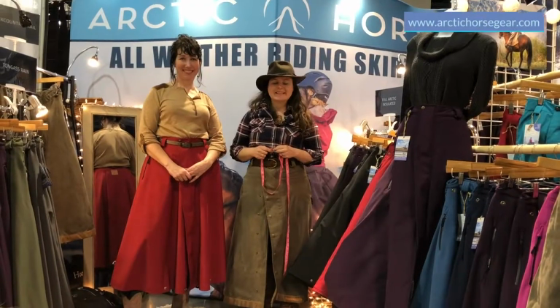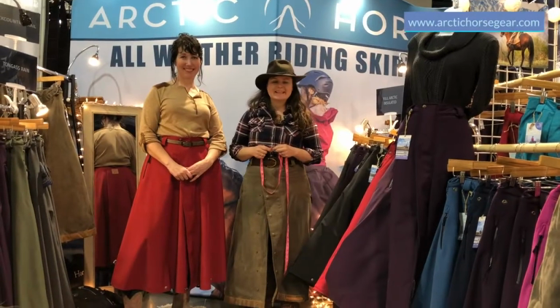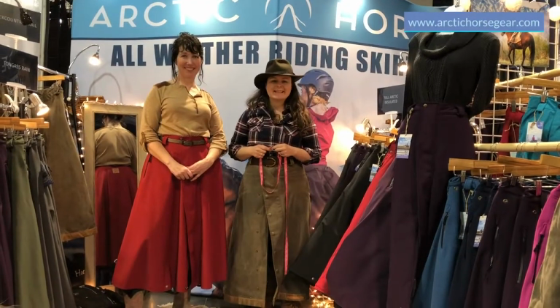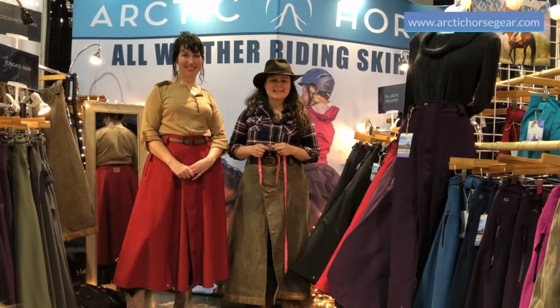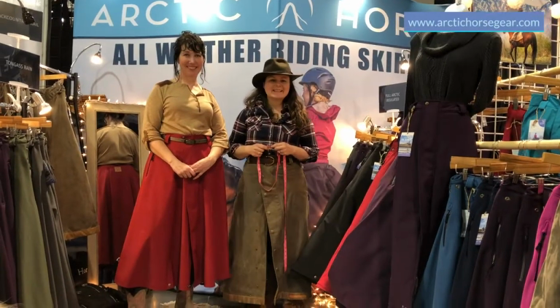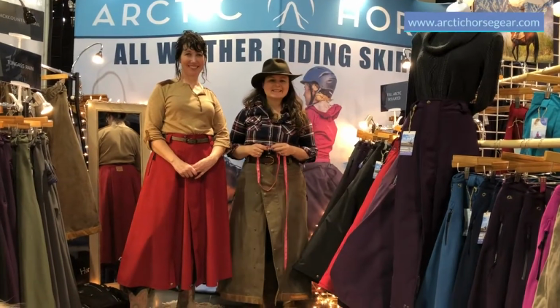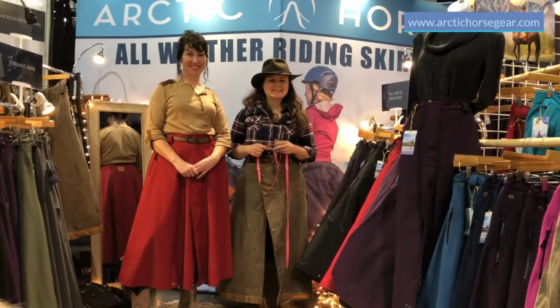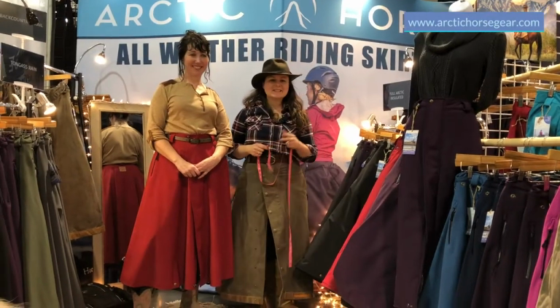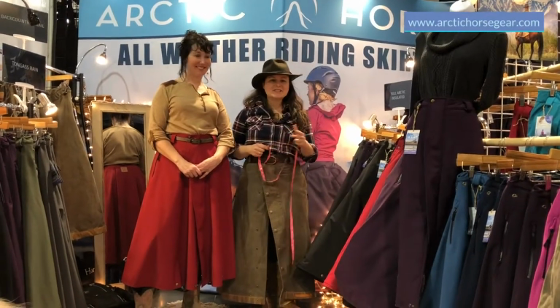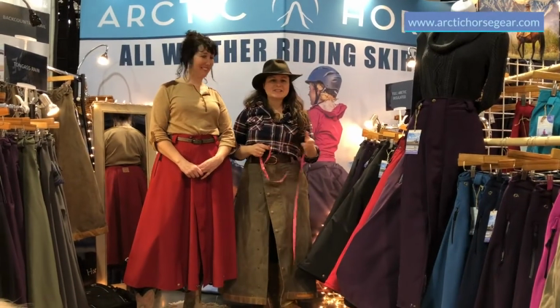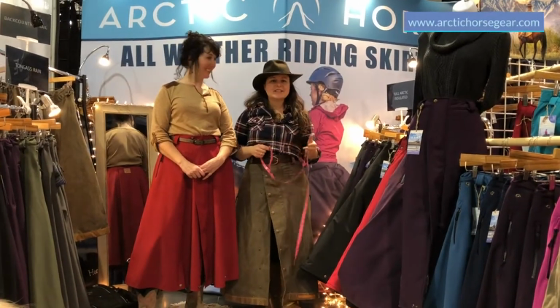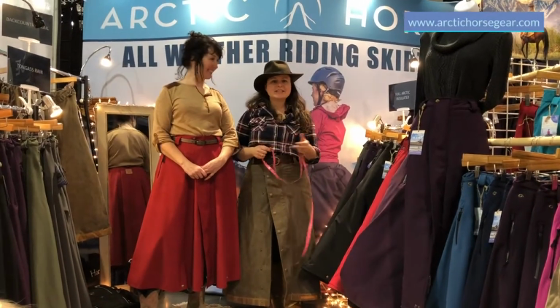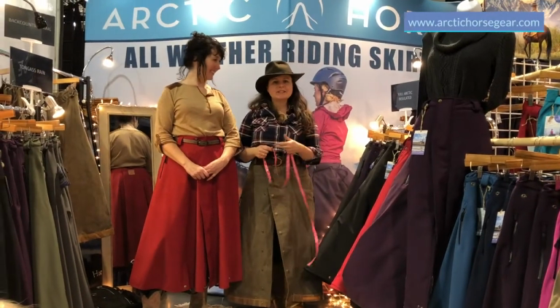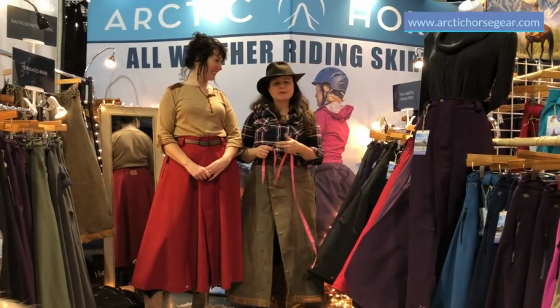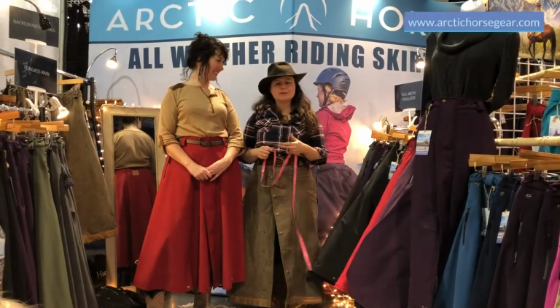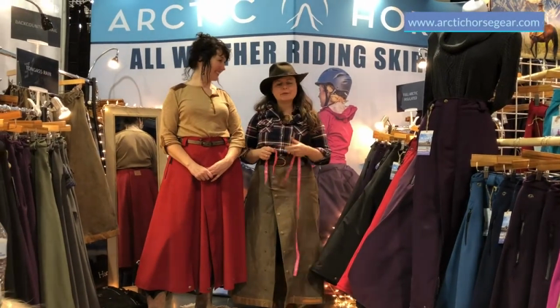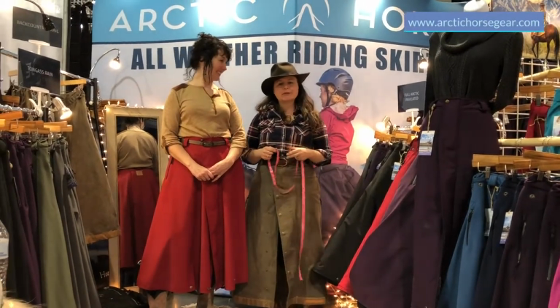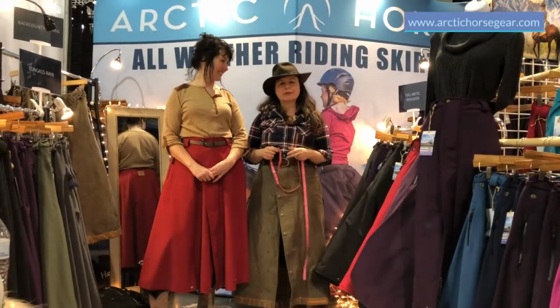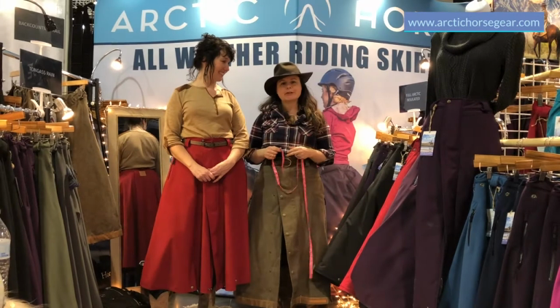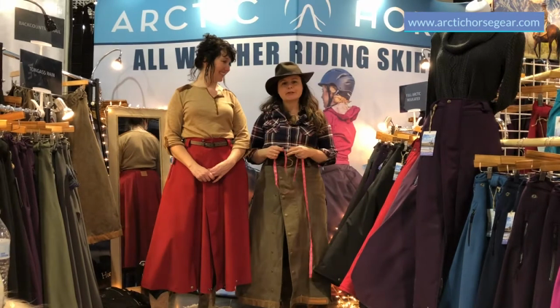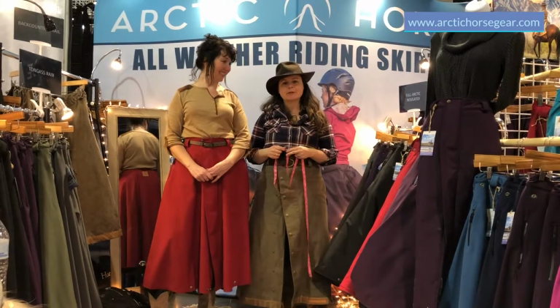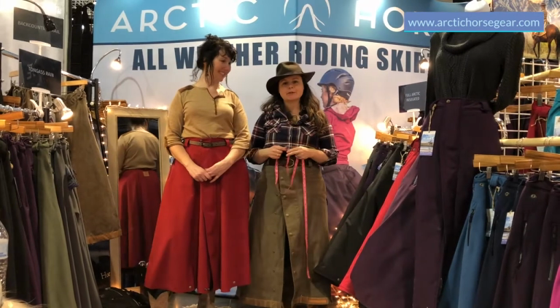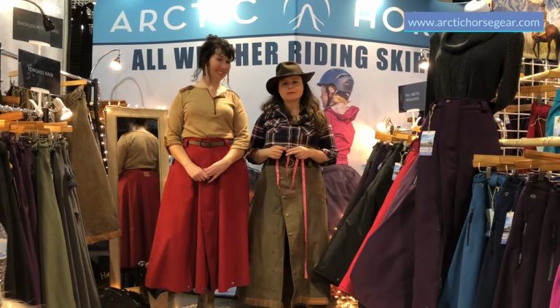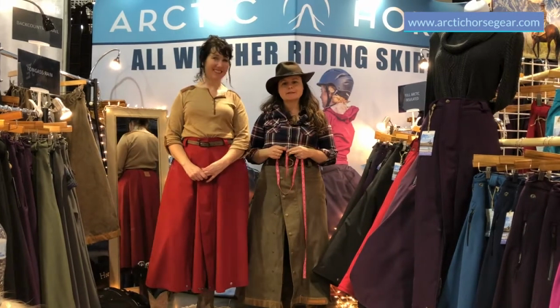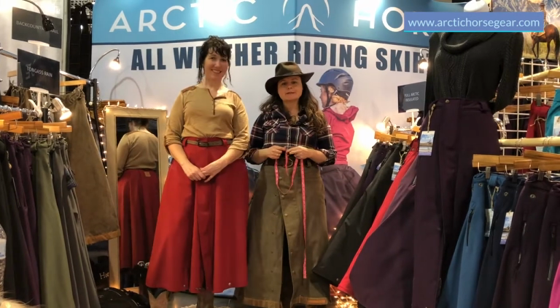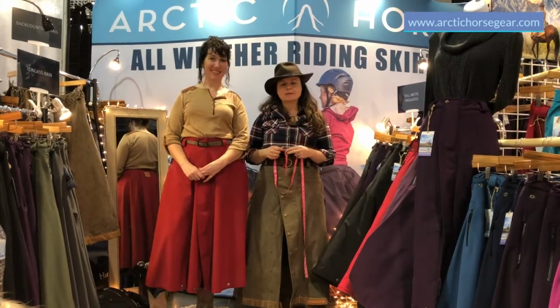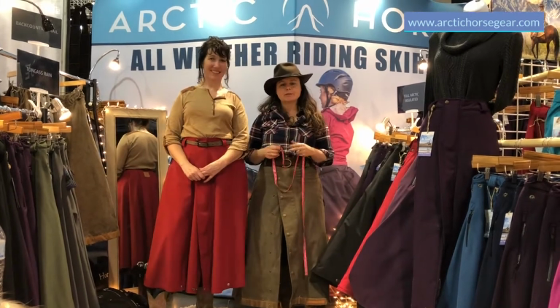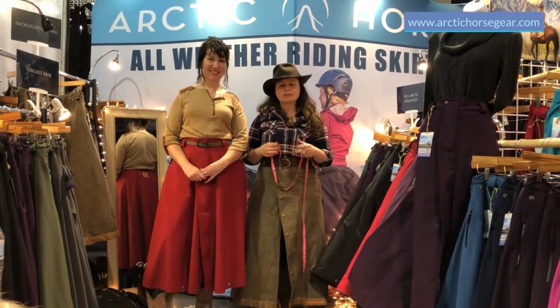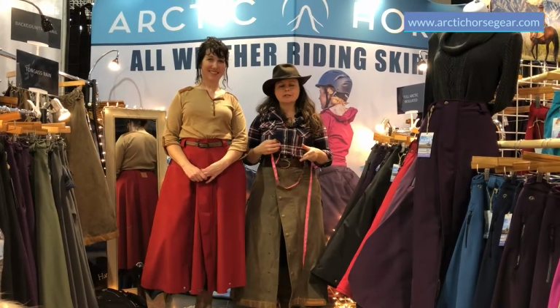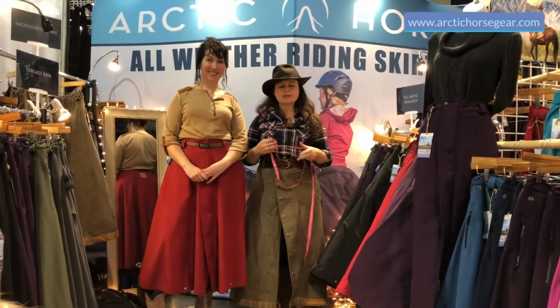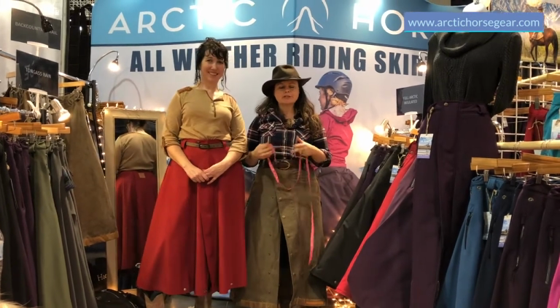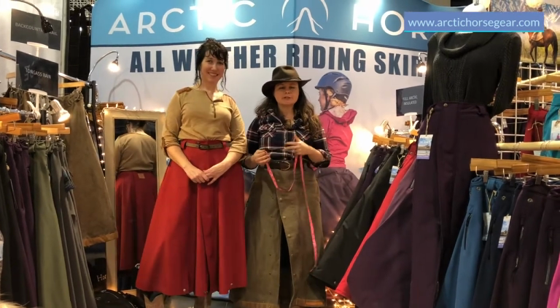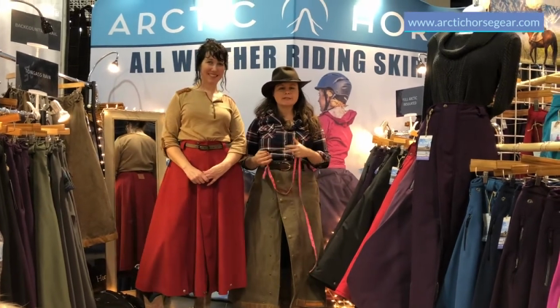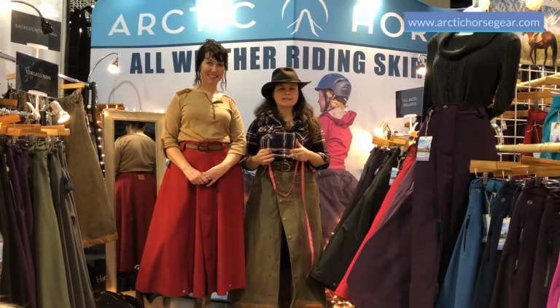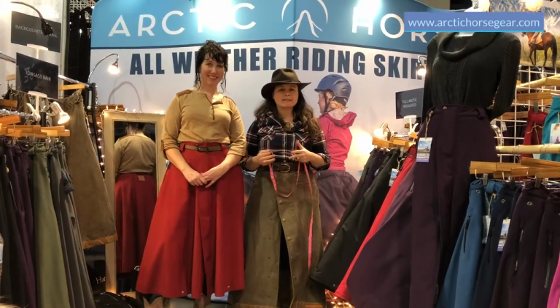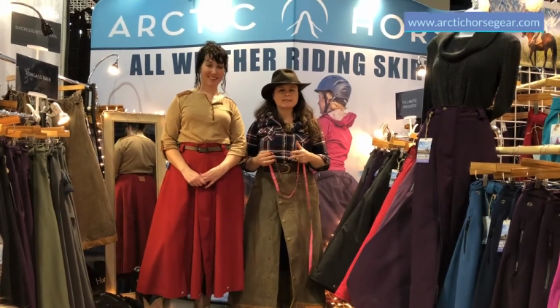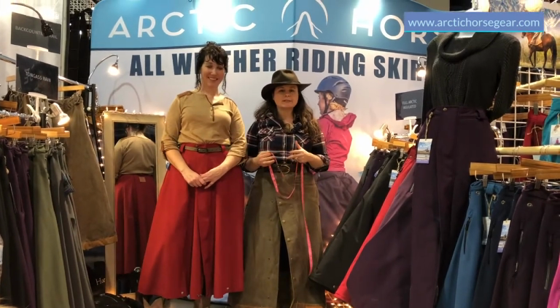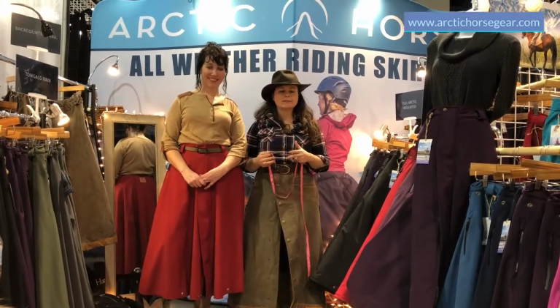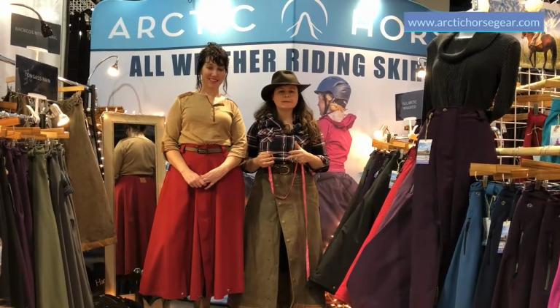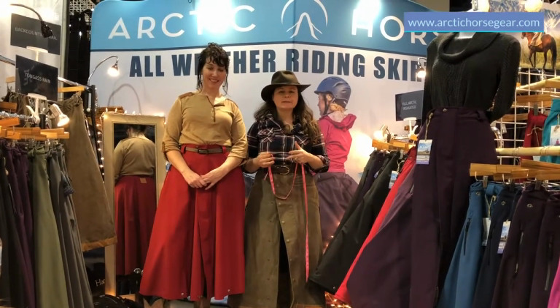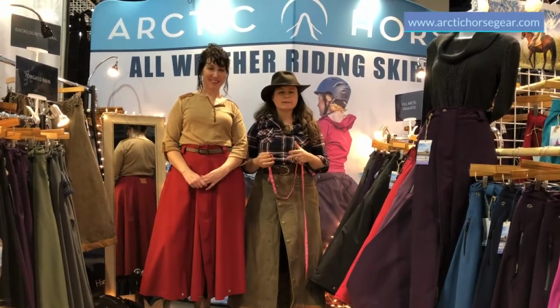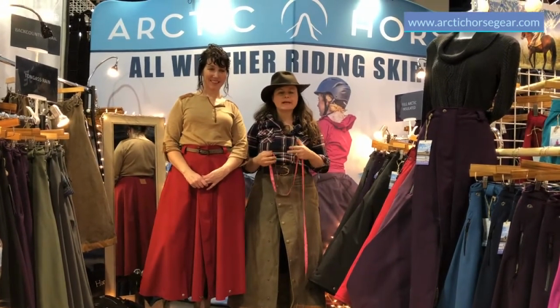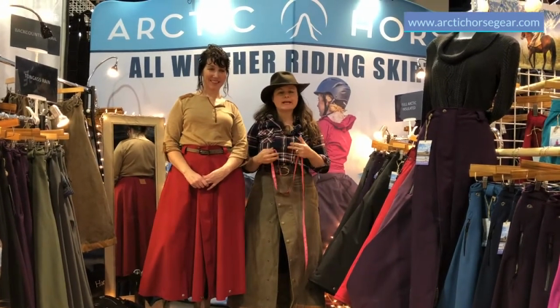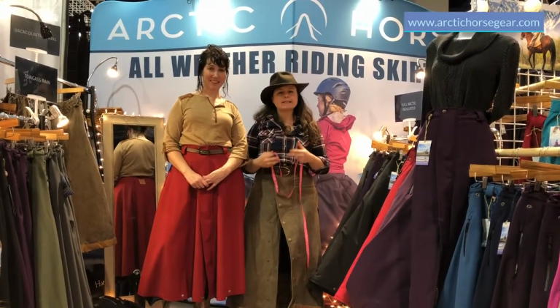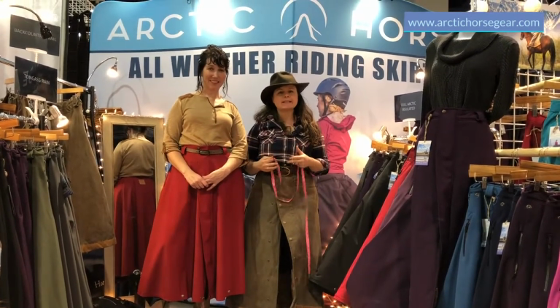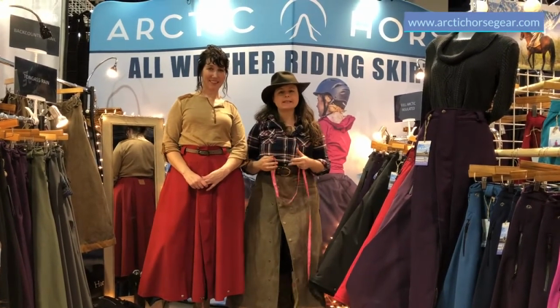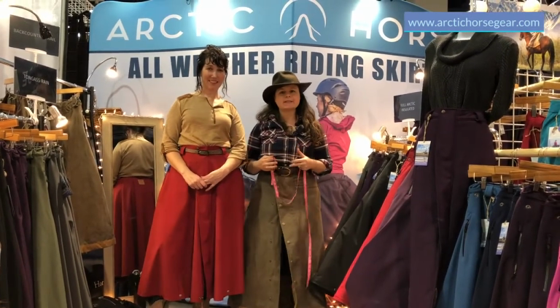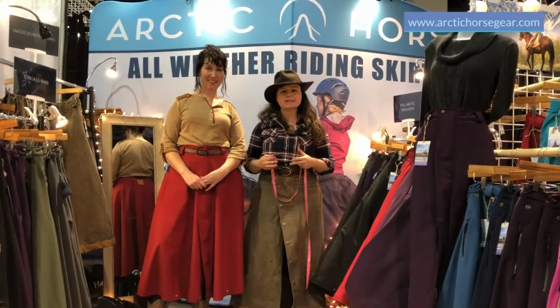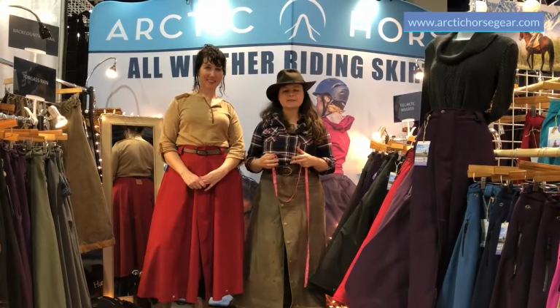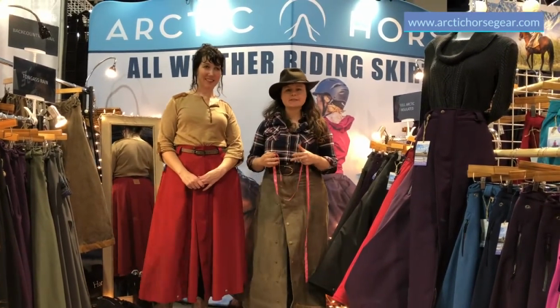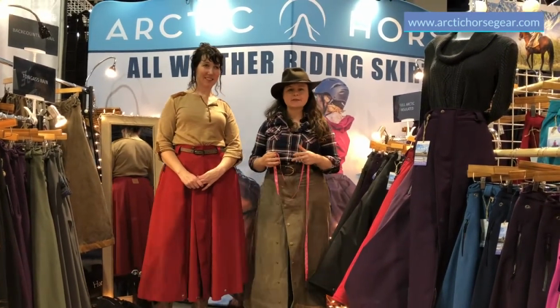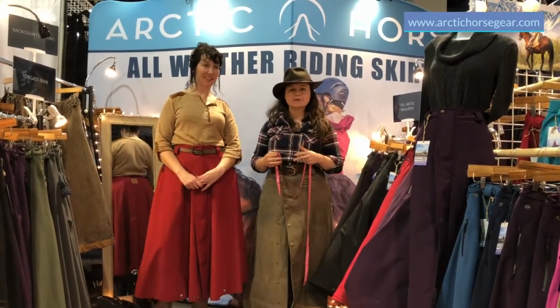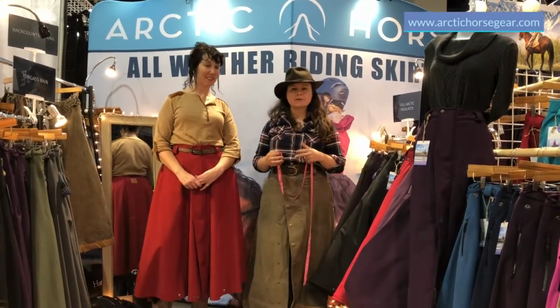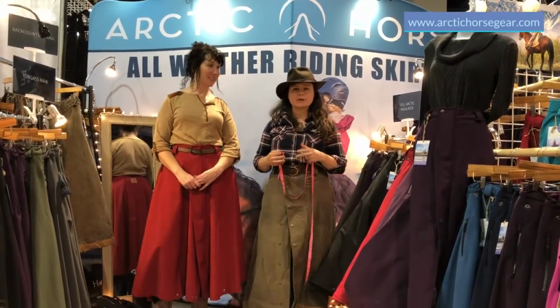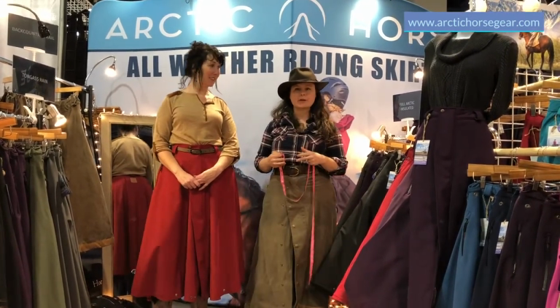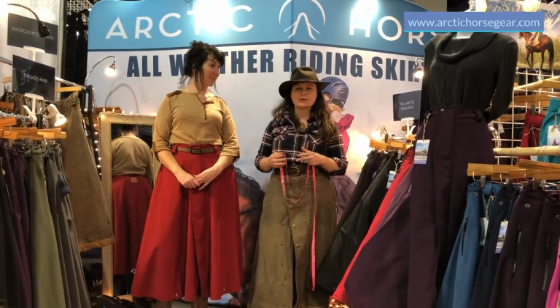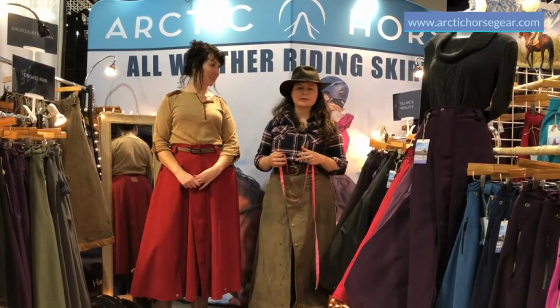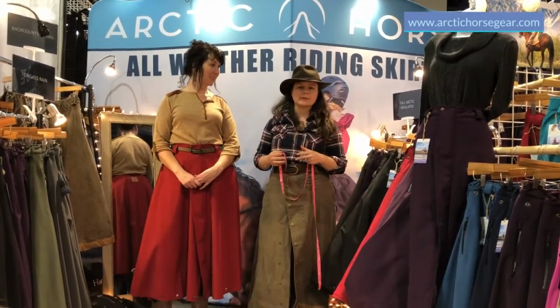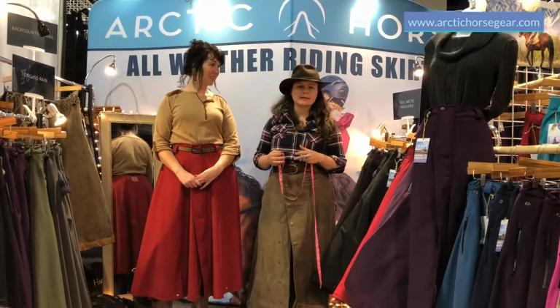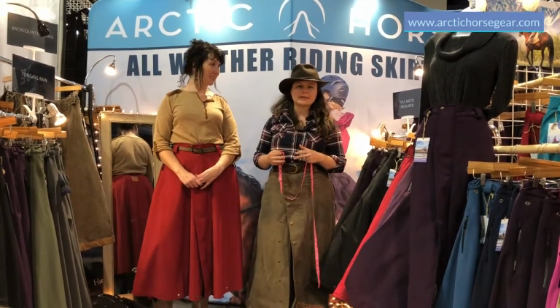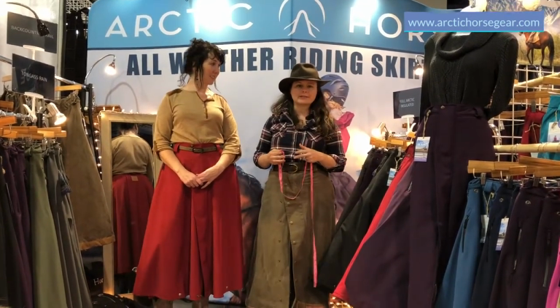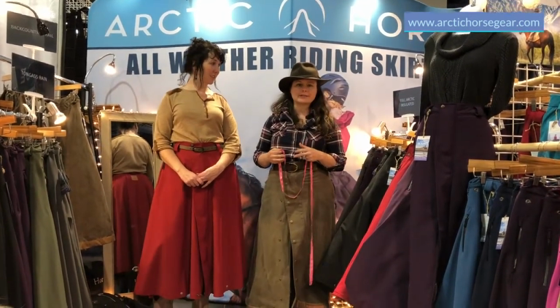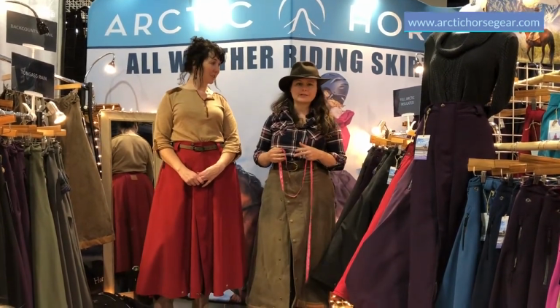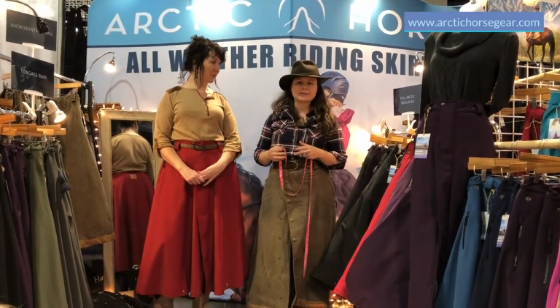Hey guys, this is Jen and Suki with Art and Cores, and we're going to show you today a little bit about how to size yourself to find the right riding skirt.